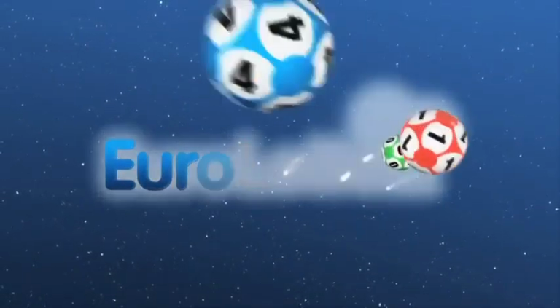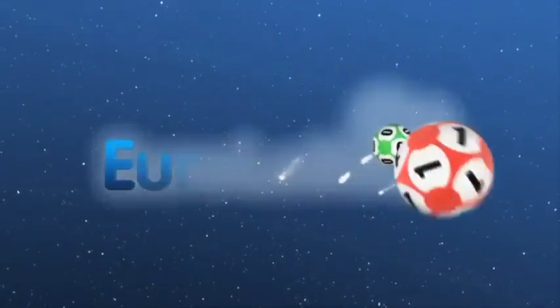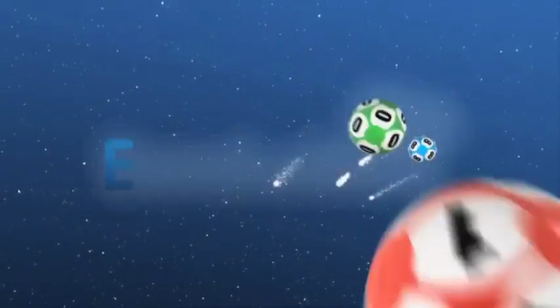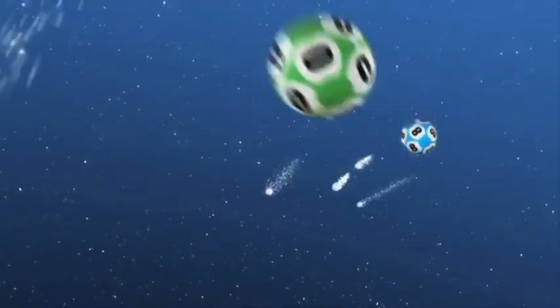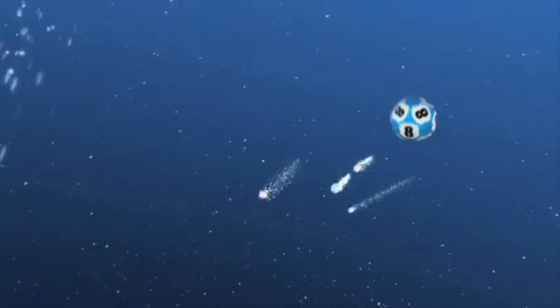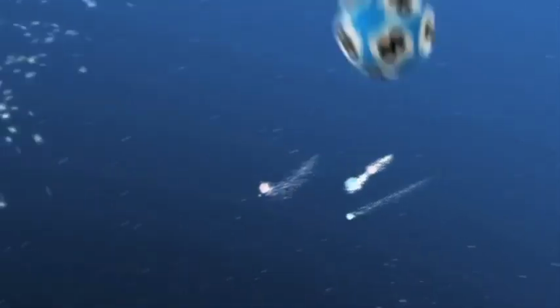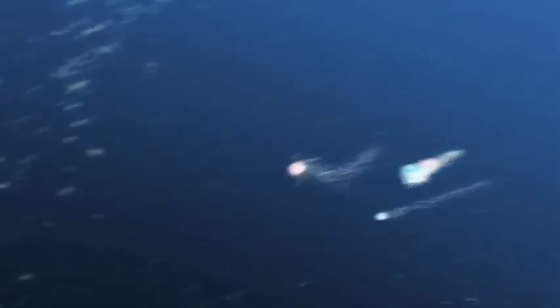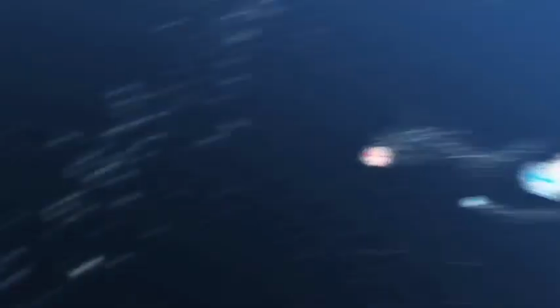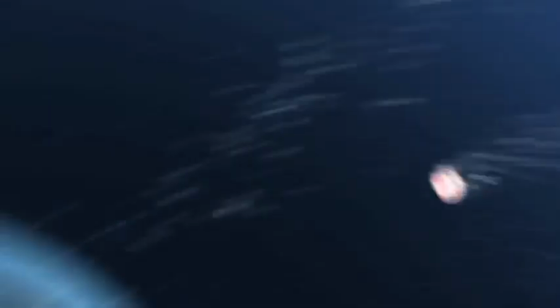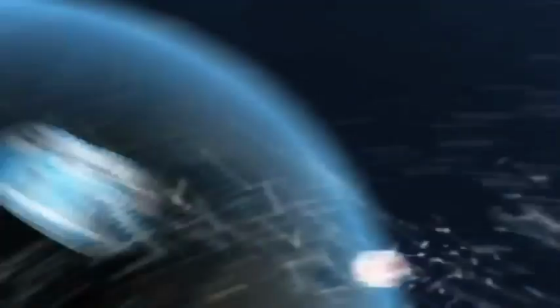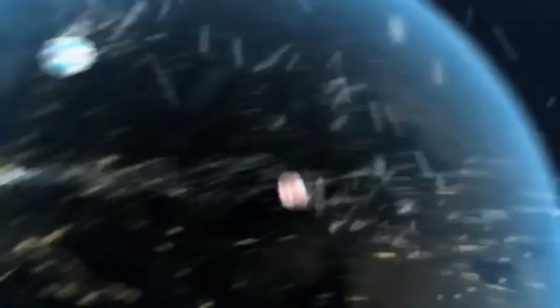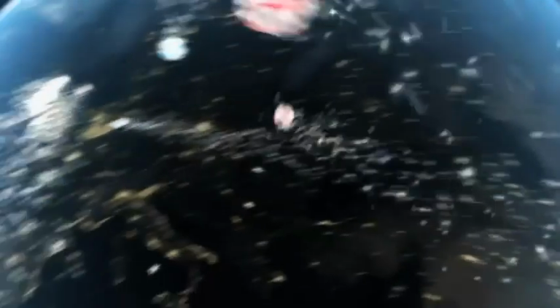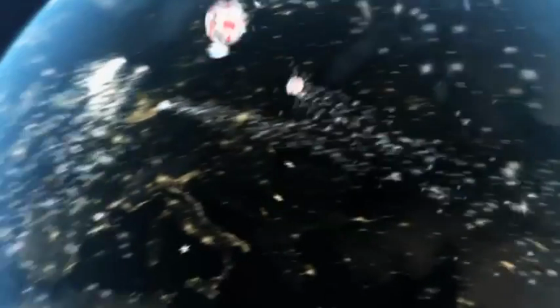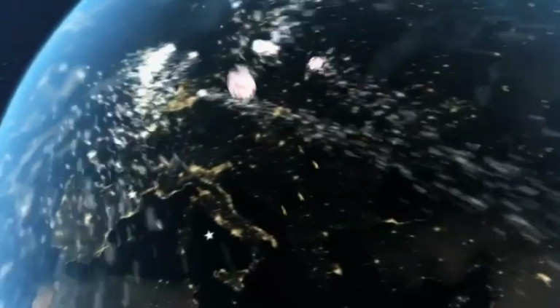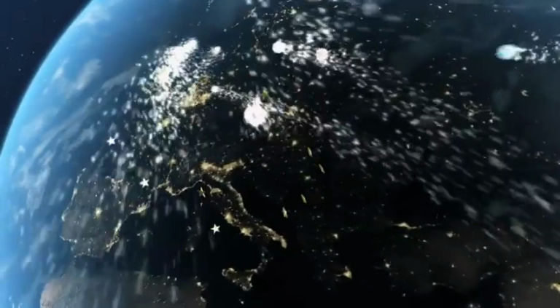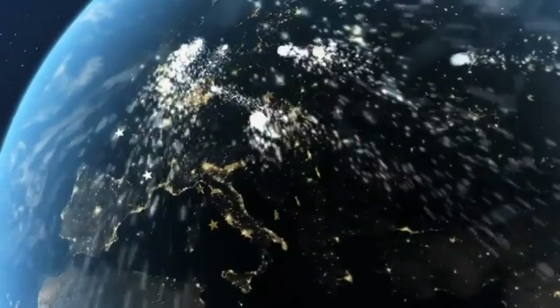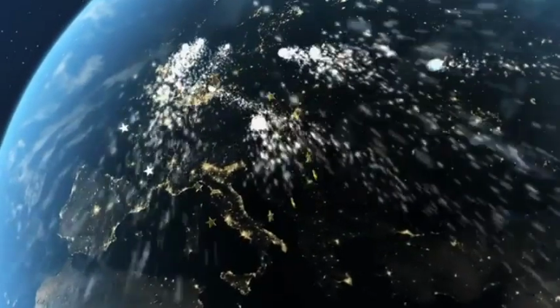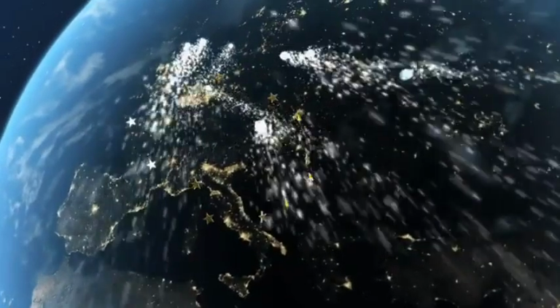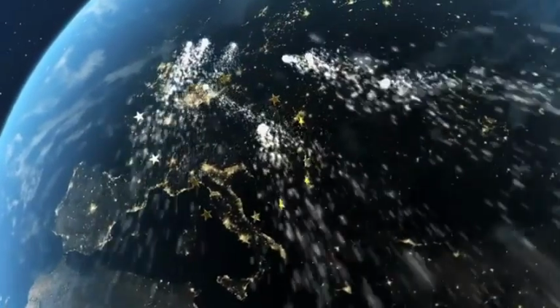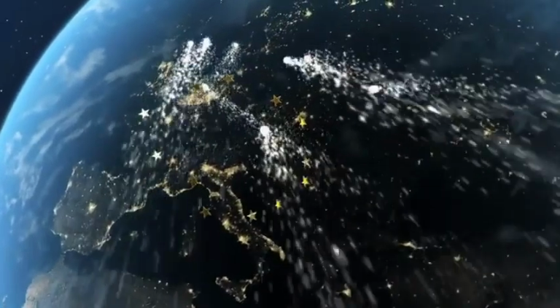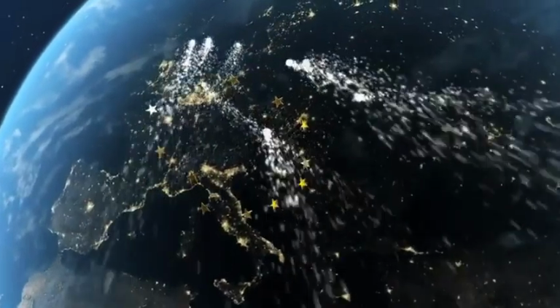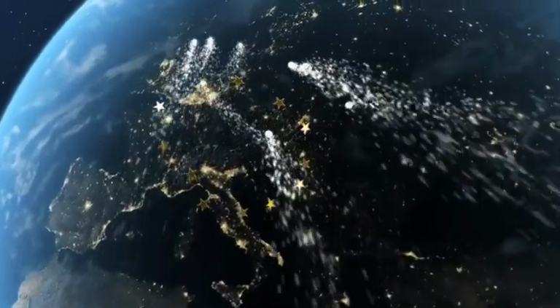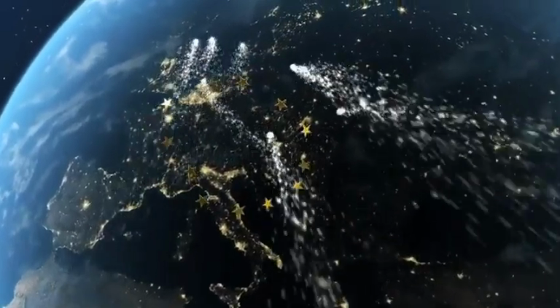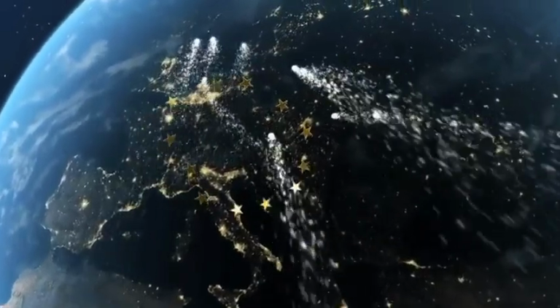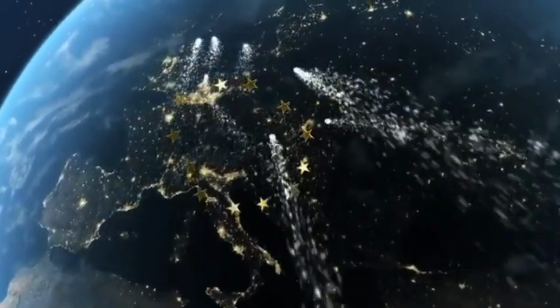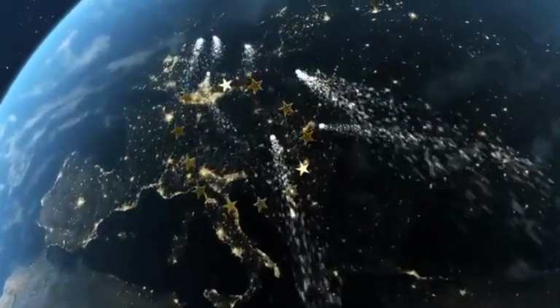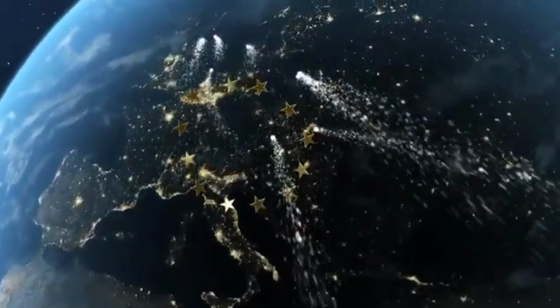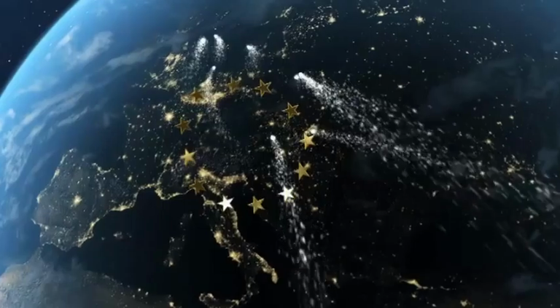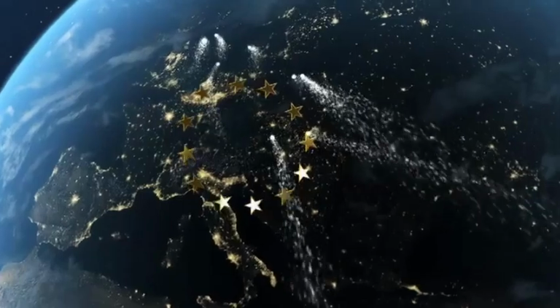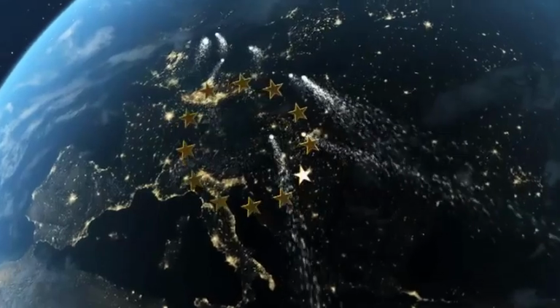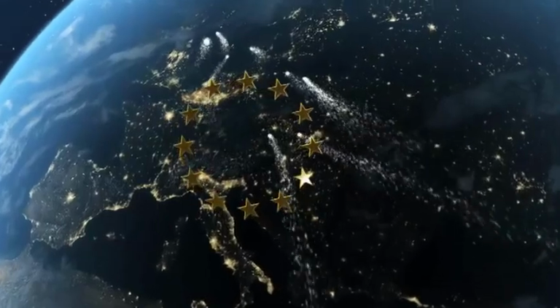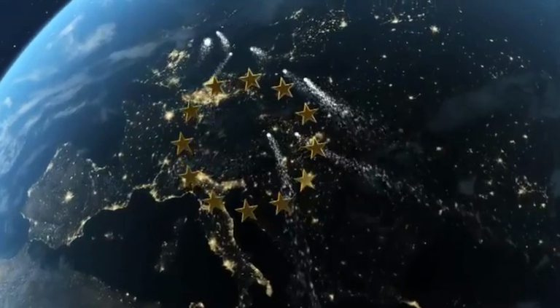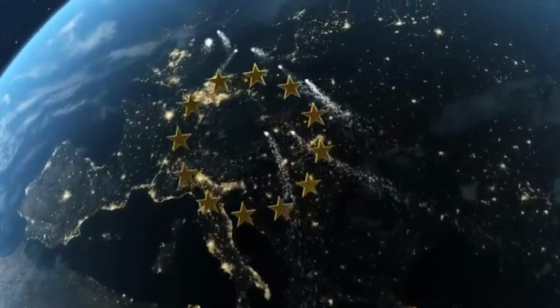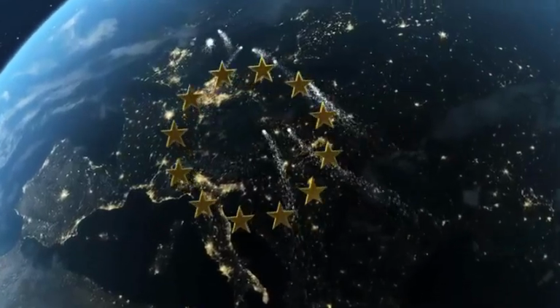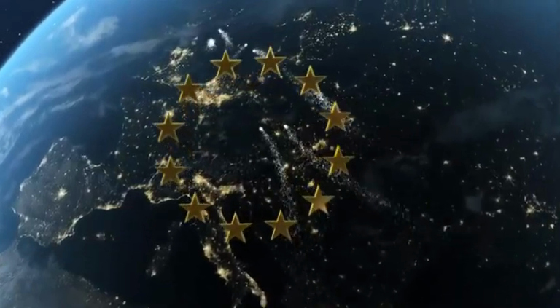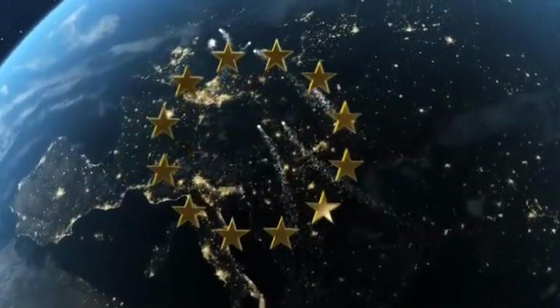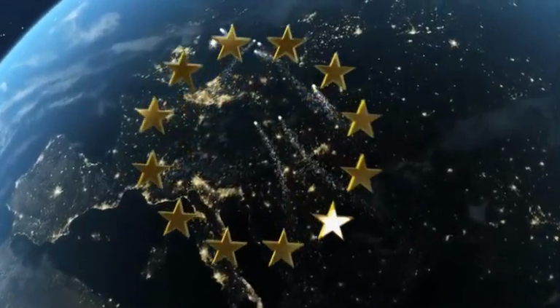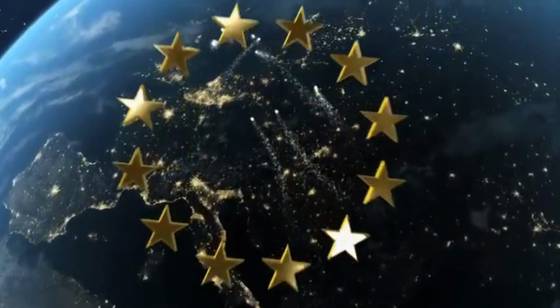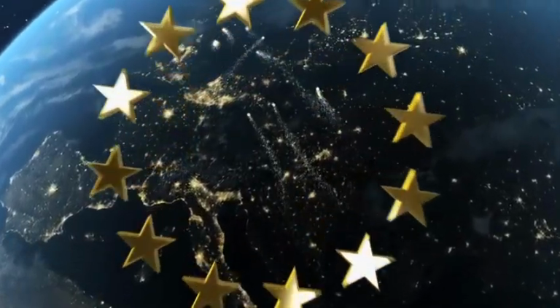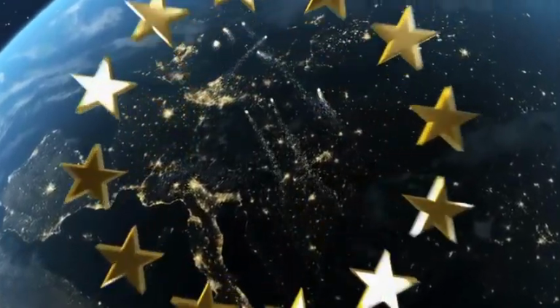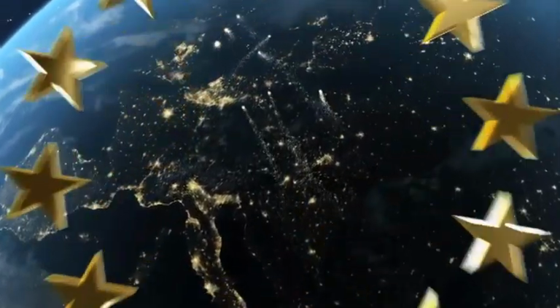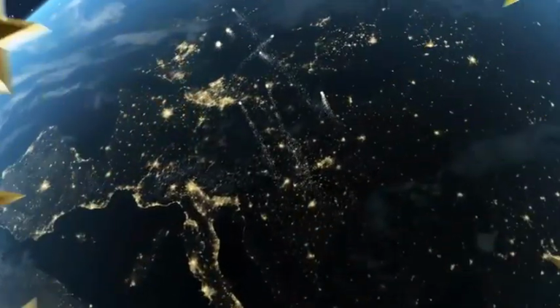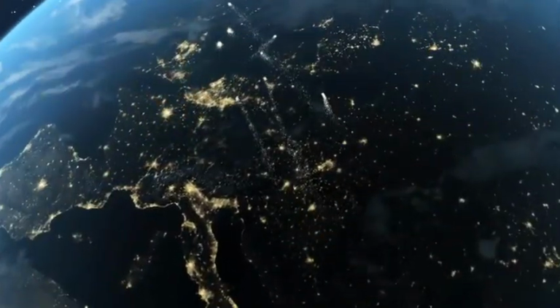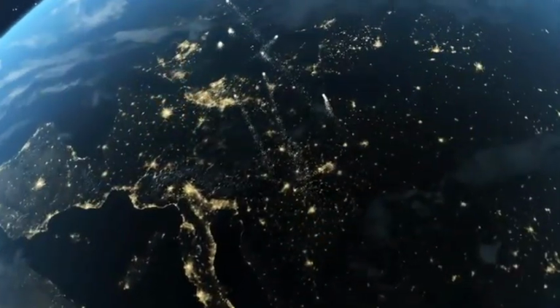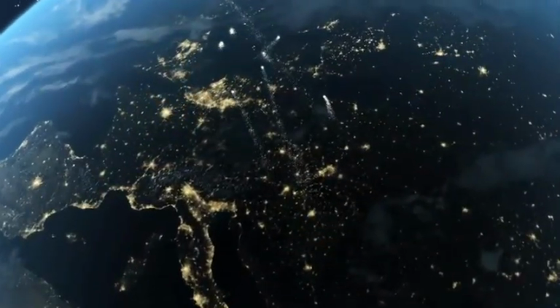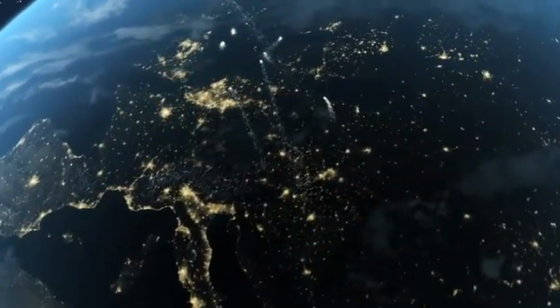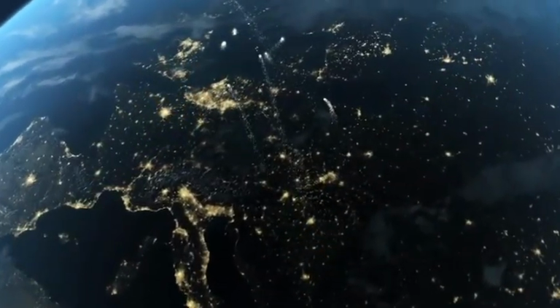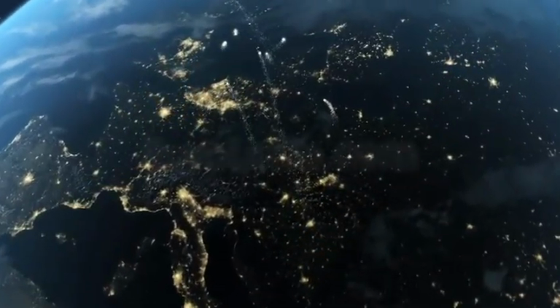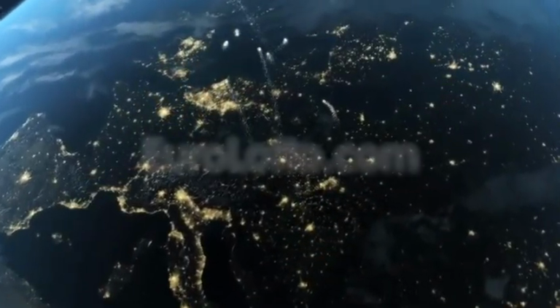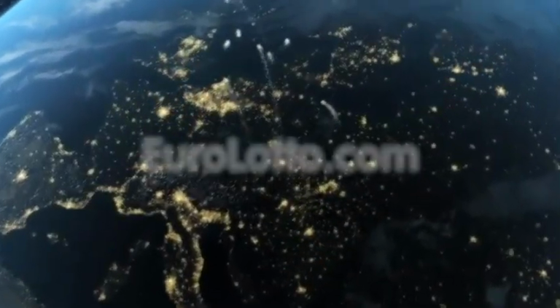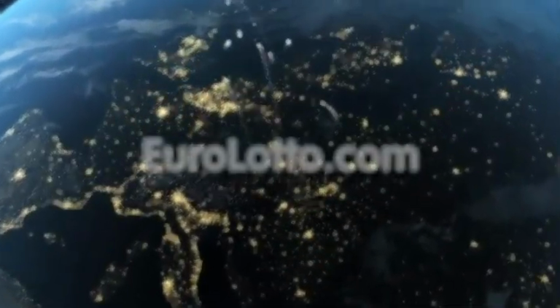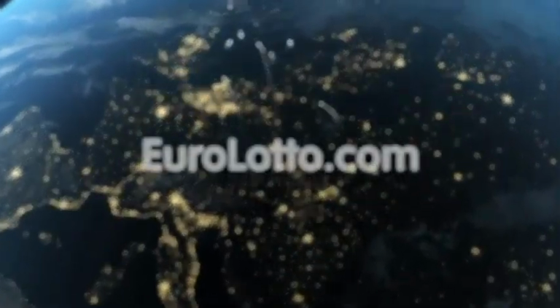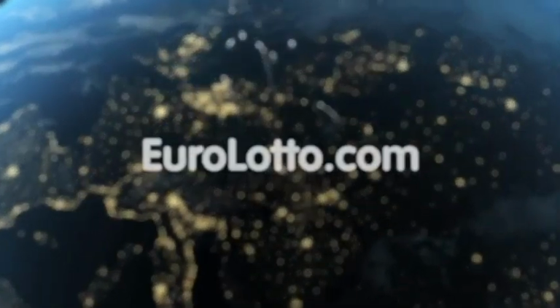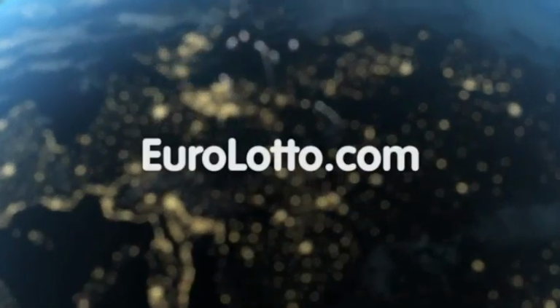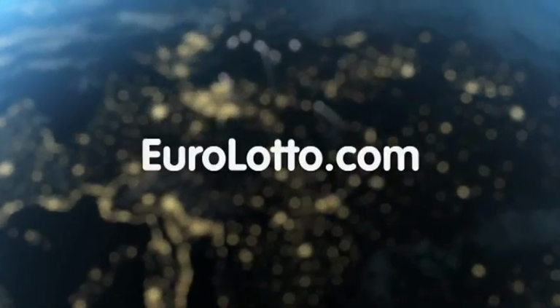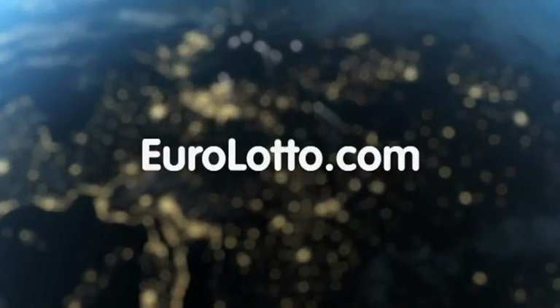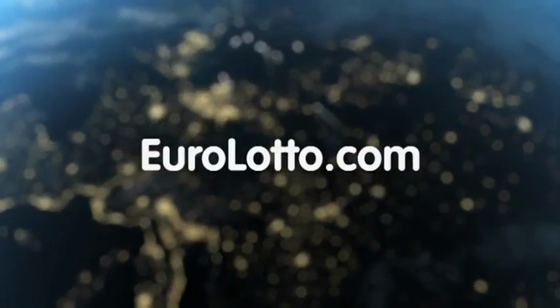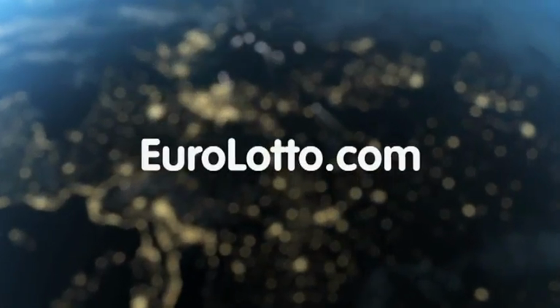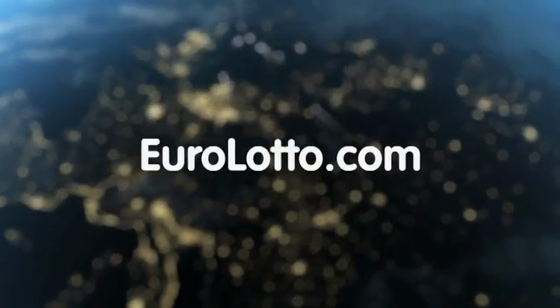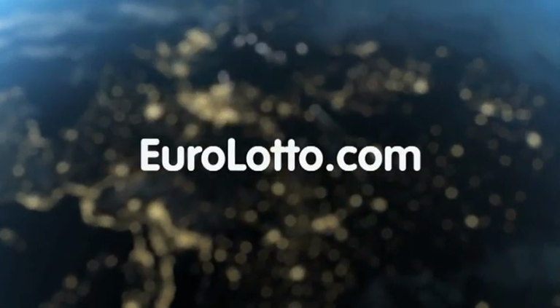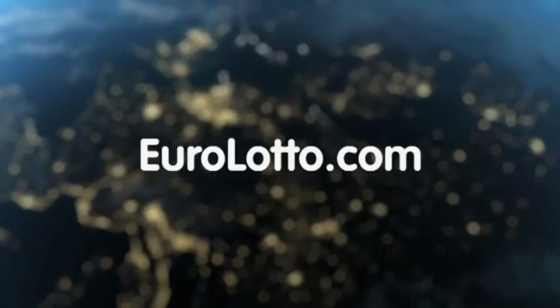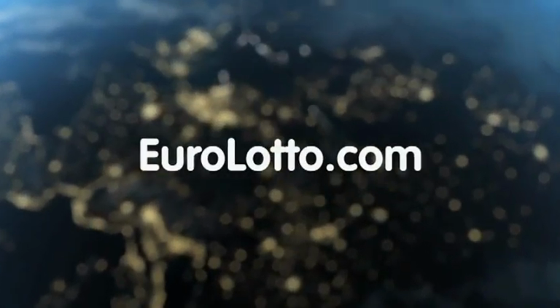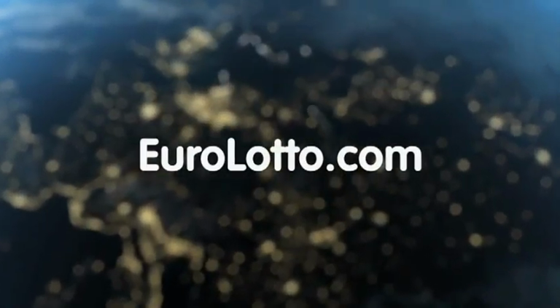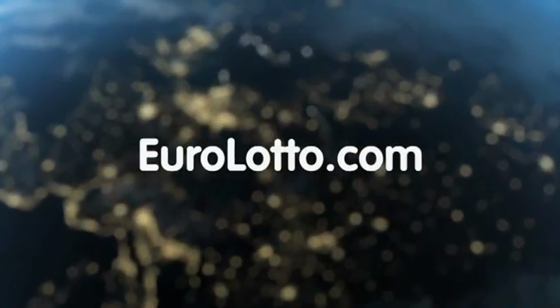That's it from EuroLotto for today. We've got Monday out of the way, but we'll be back again. We'll see you all again tomorrow night — same time, same place.